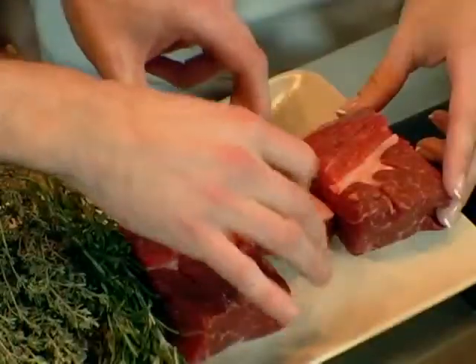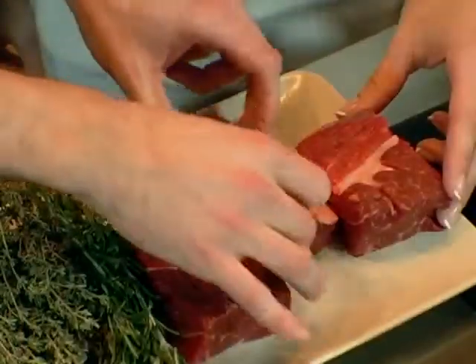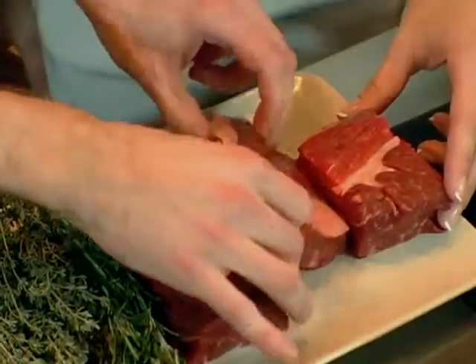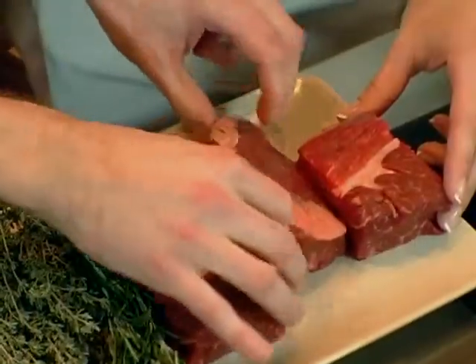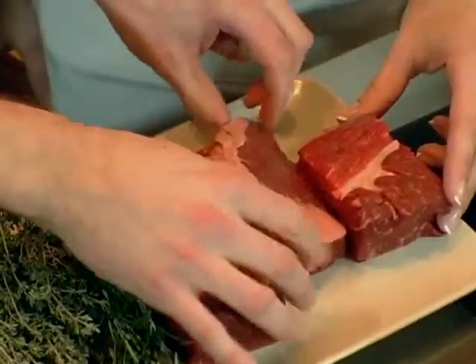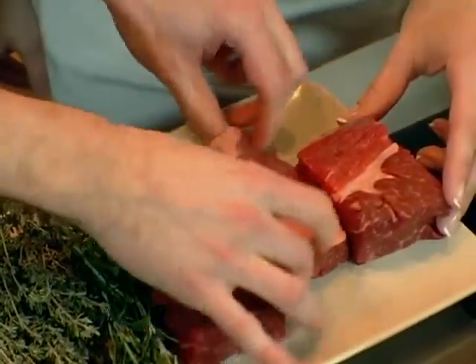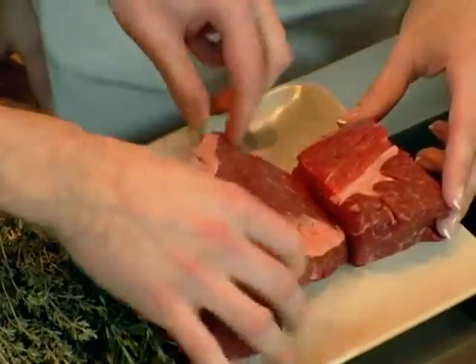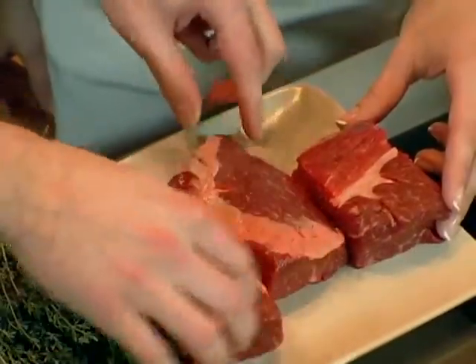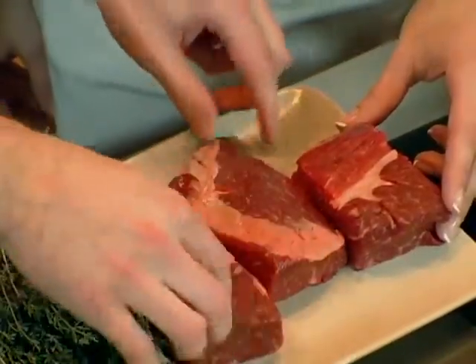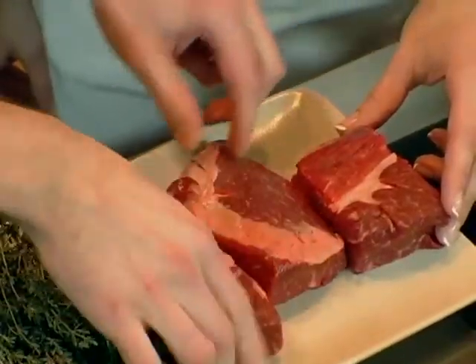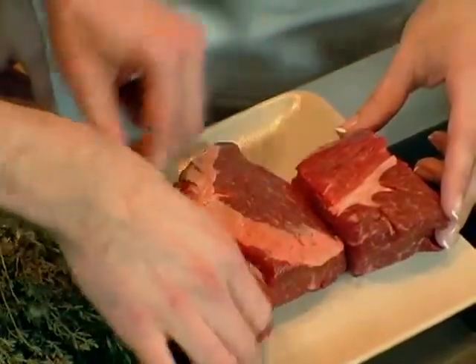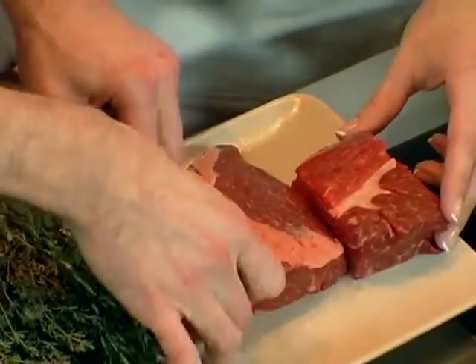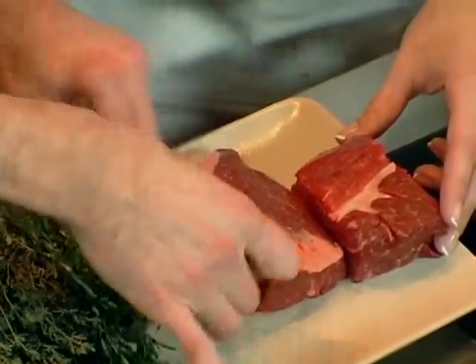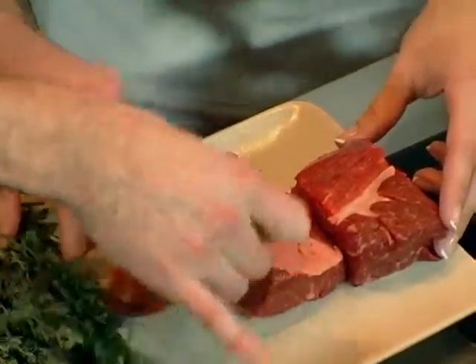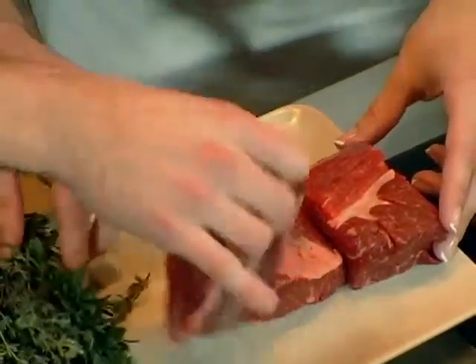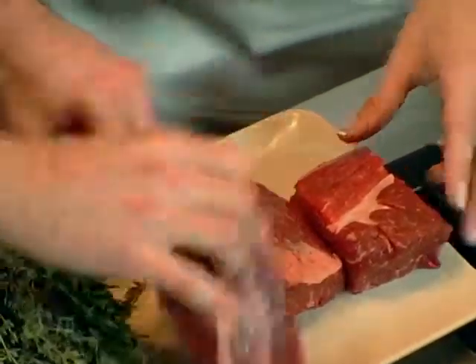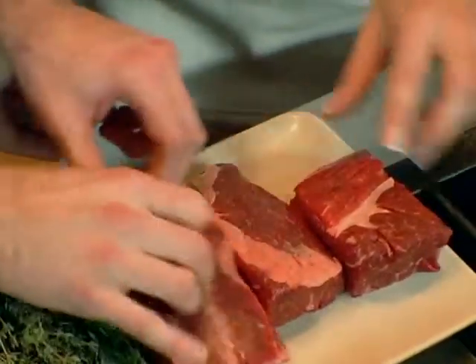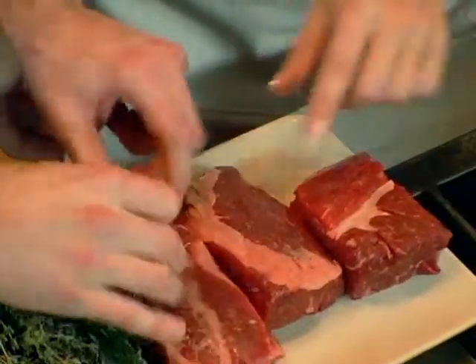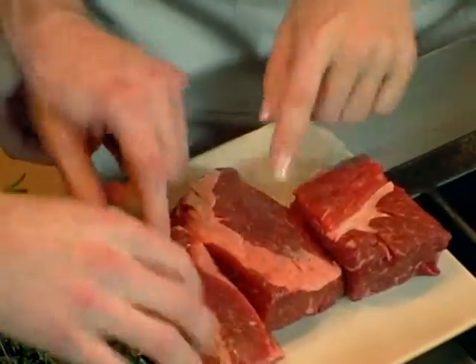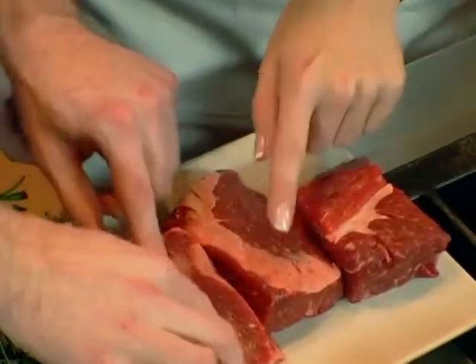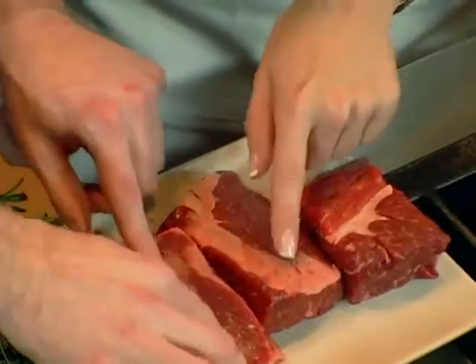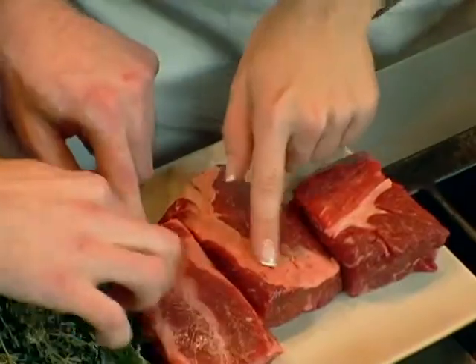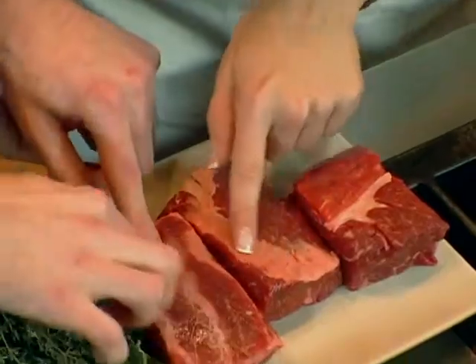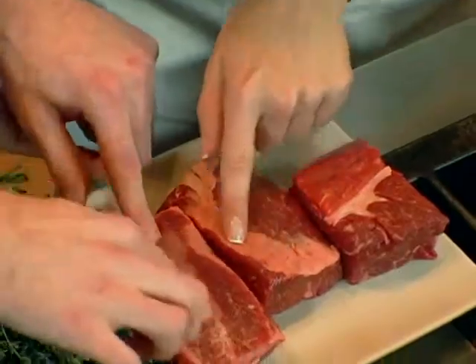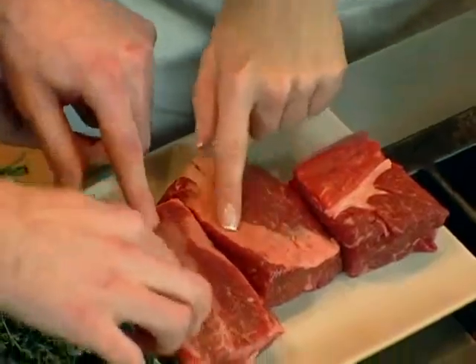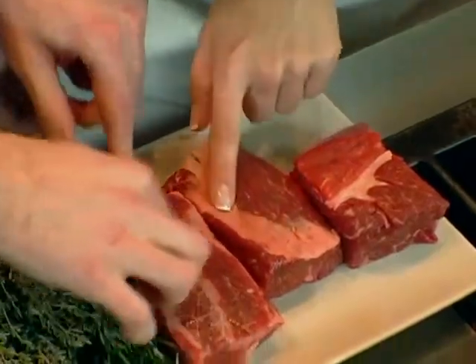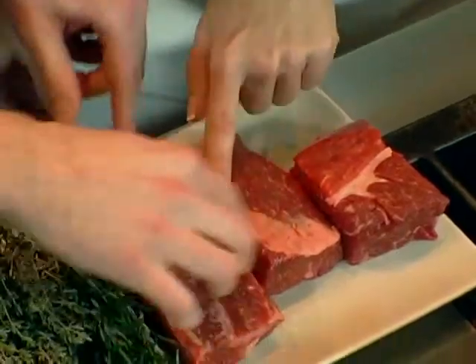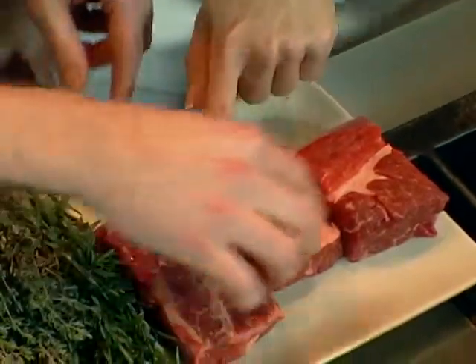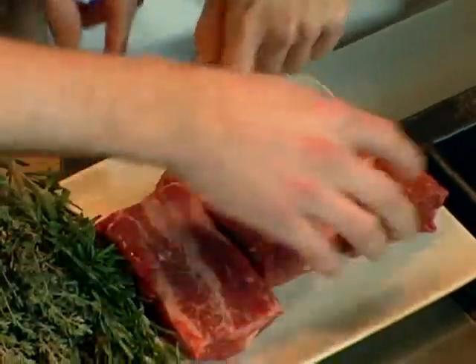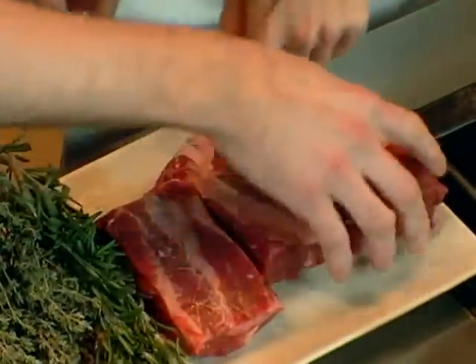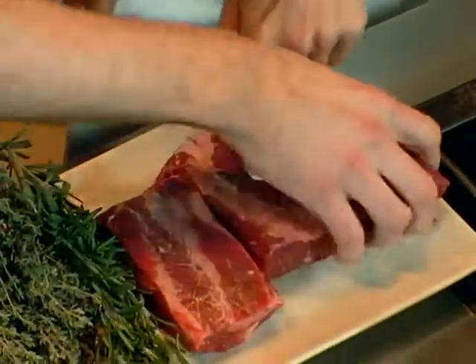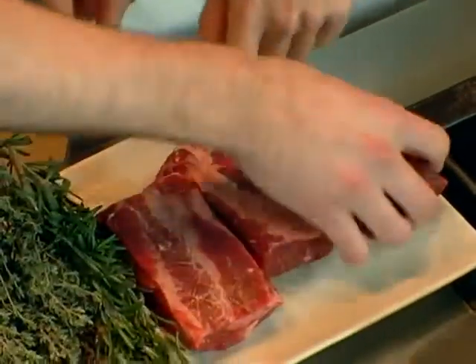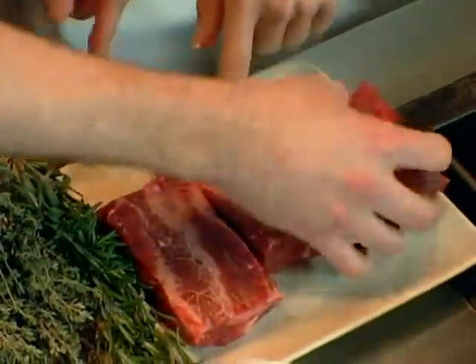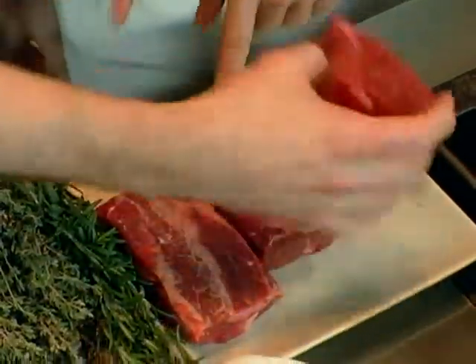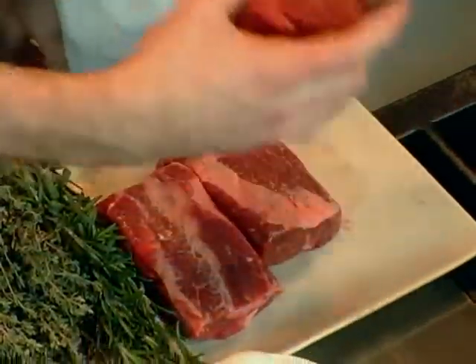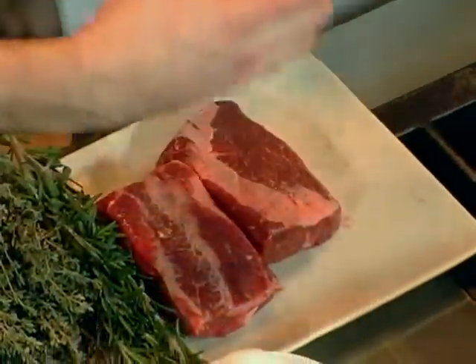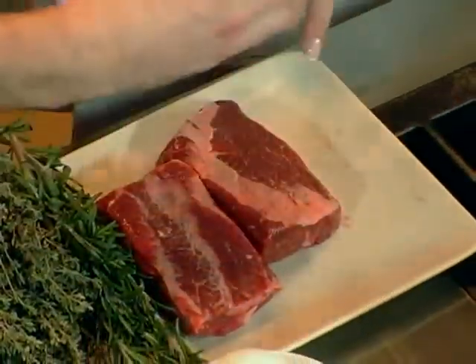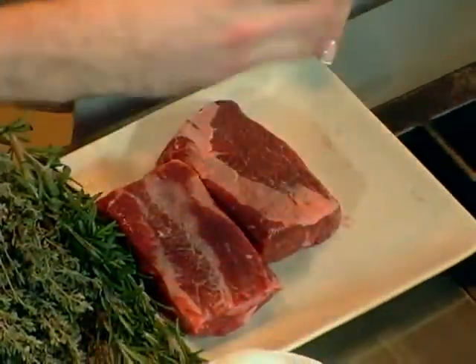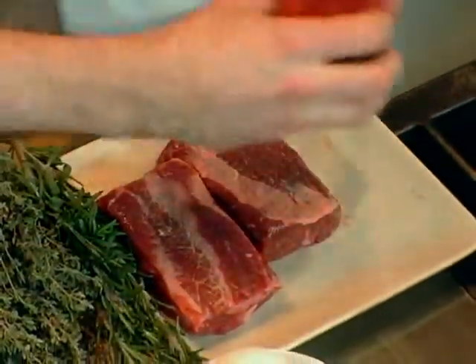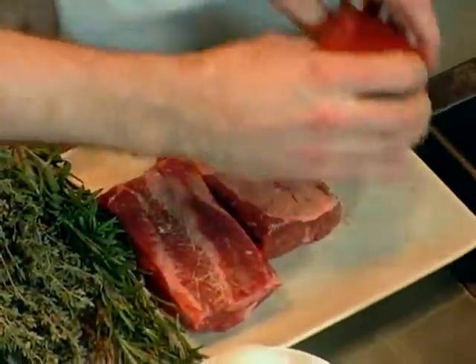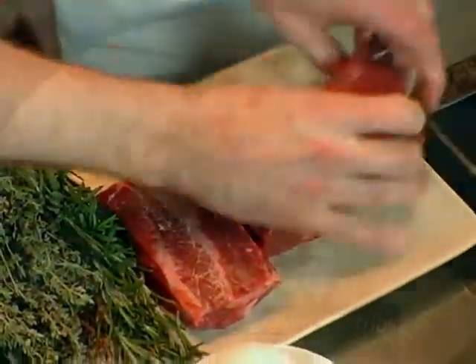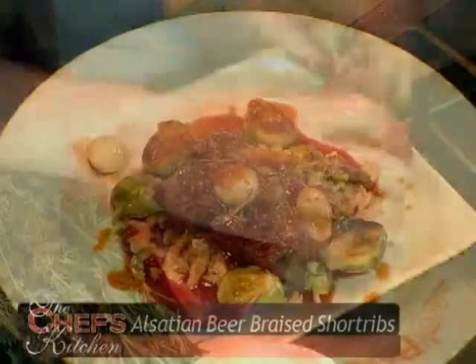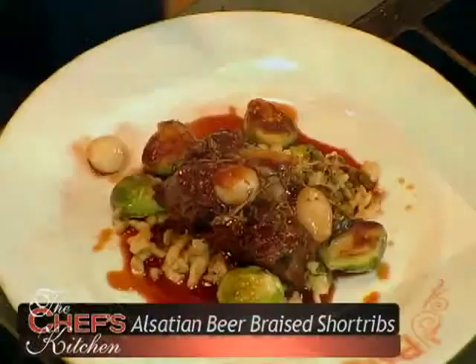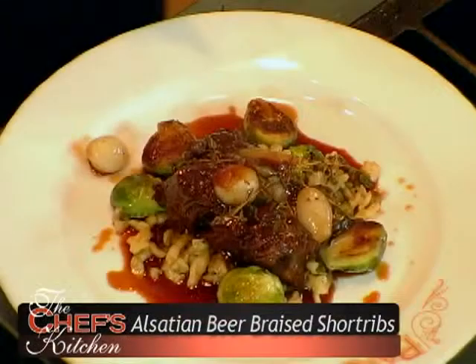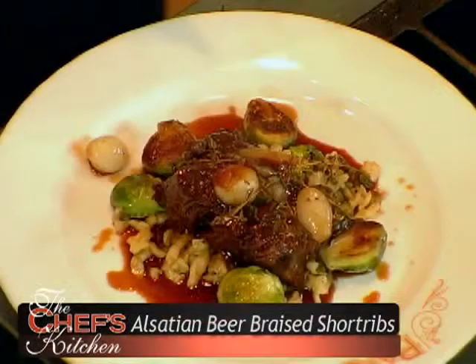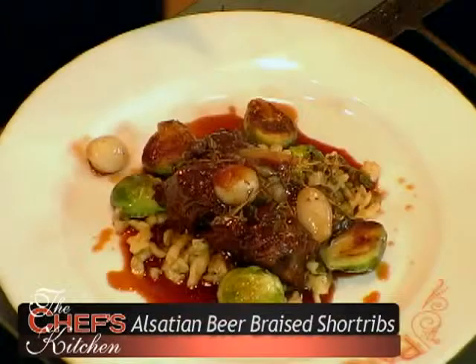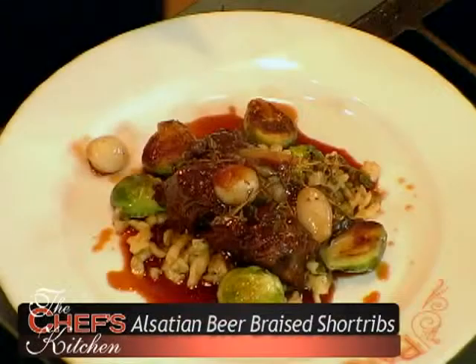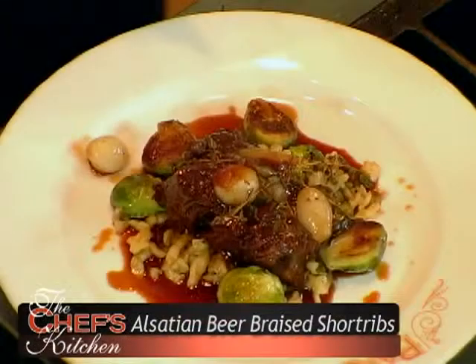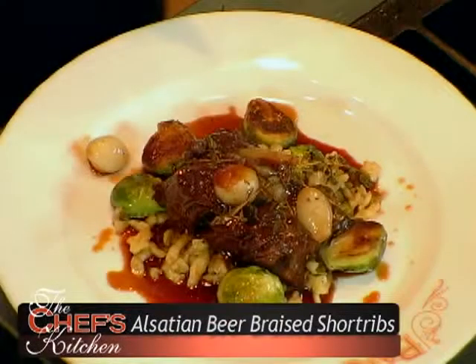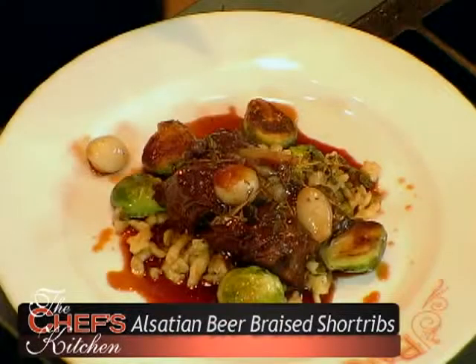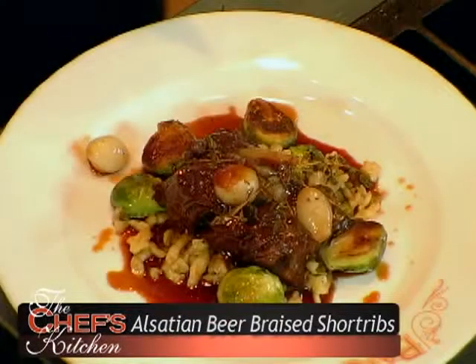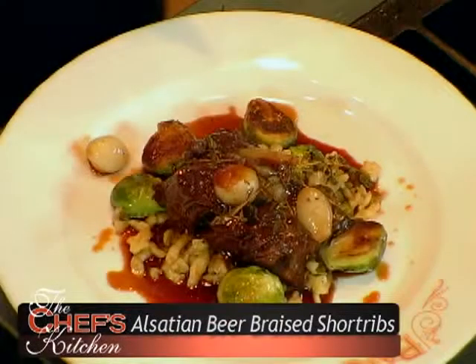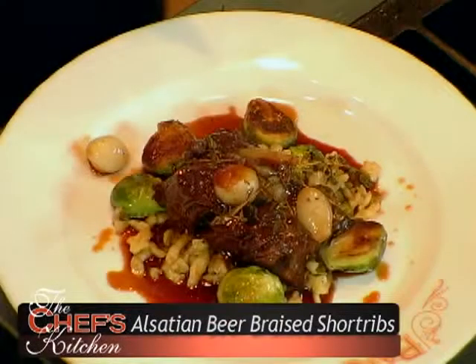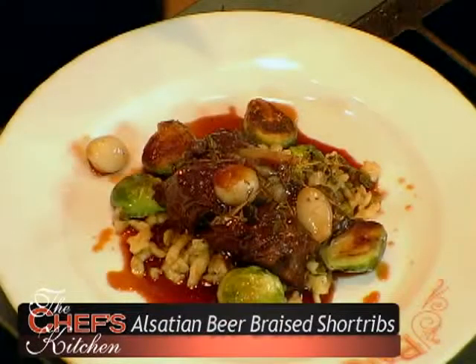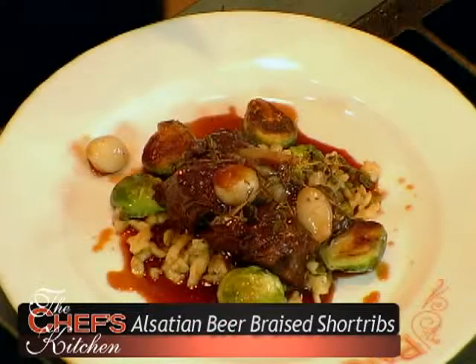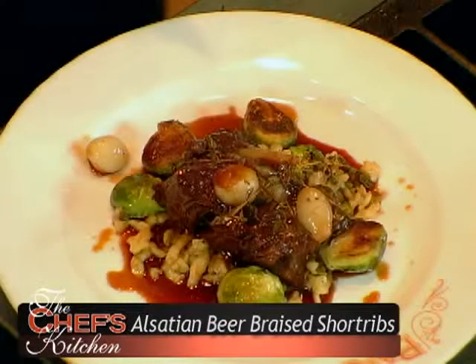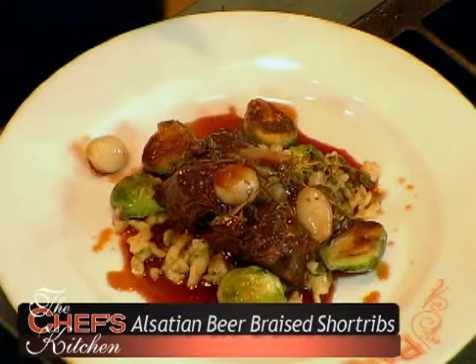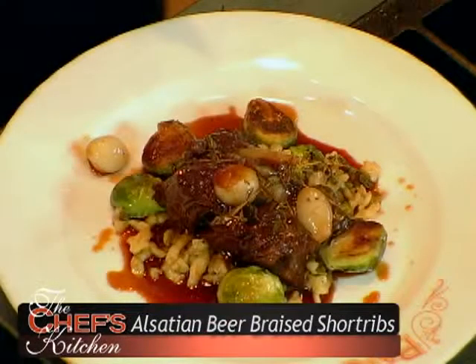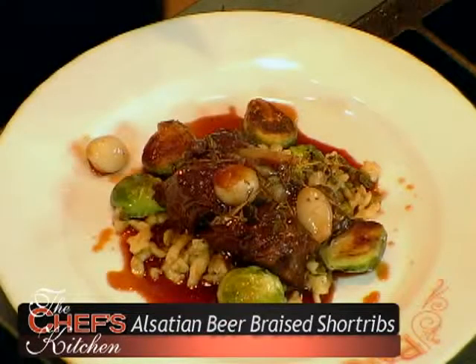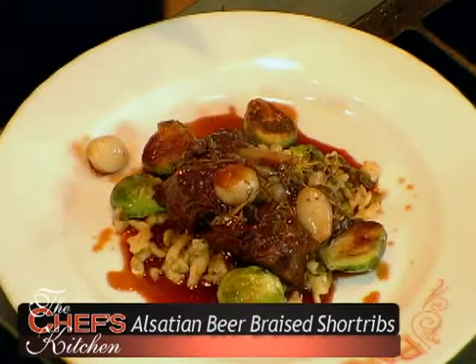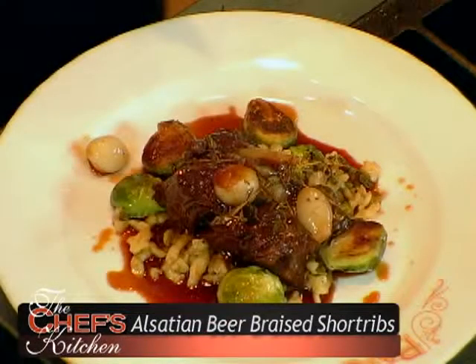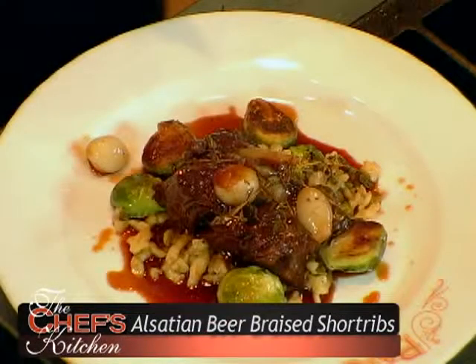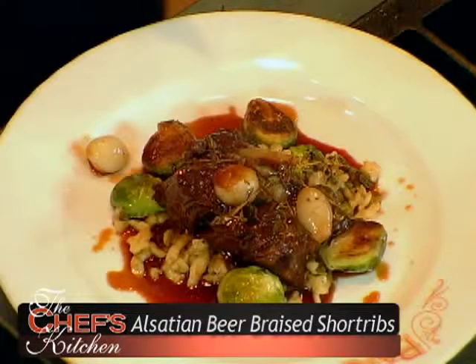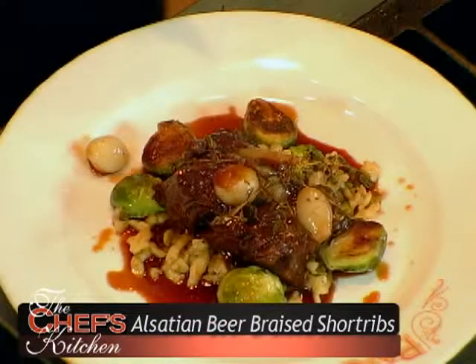We're going real country today from the Alsace region of France. We're going to do a beer braised short rib with some country mustard spetzel and some brussels sprouts and pearl onions. It's delicious.